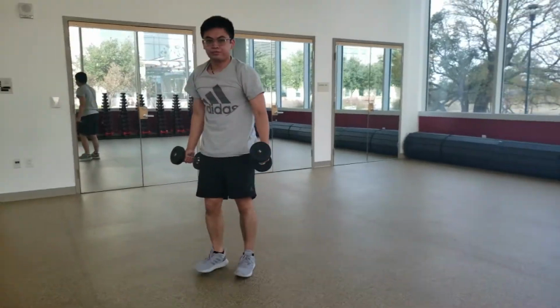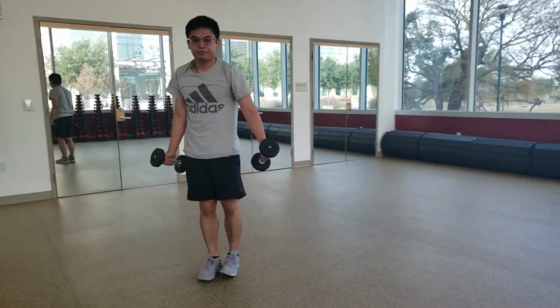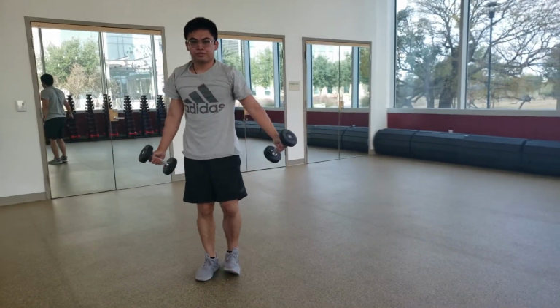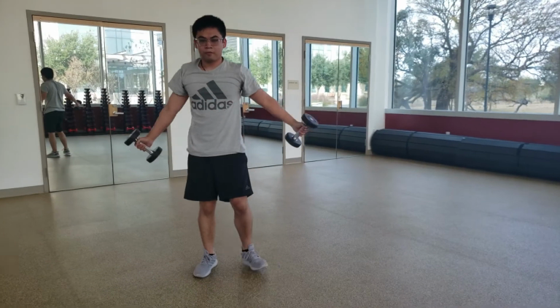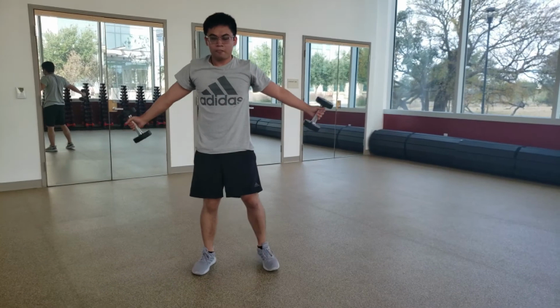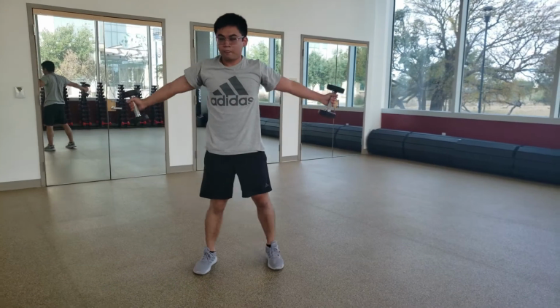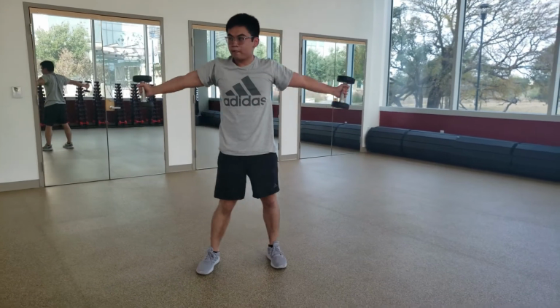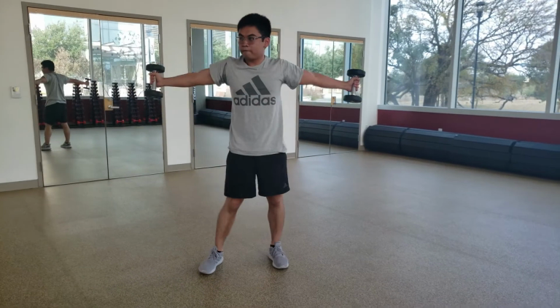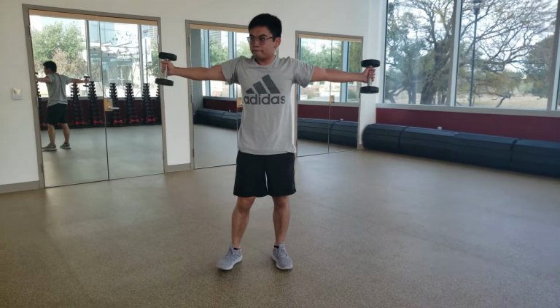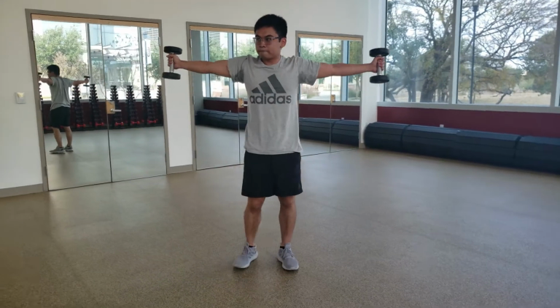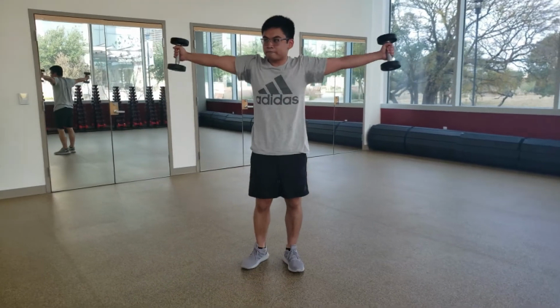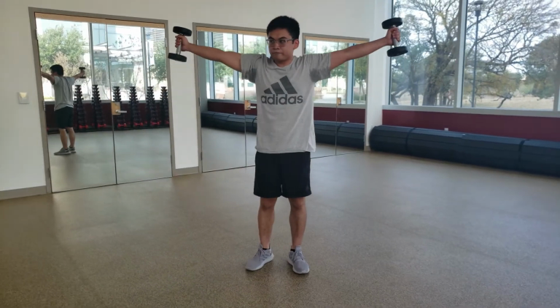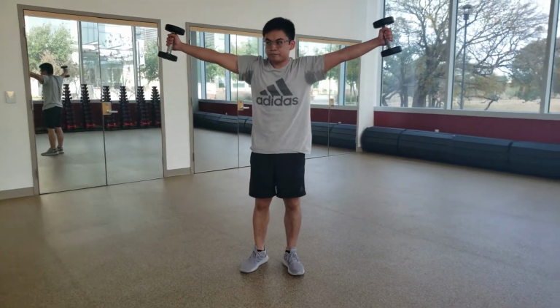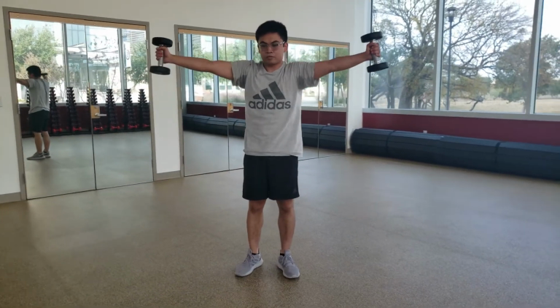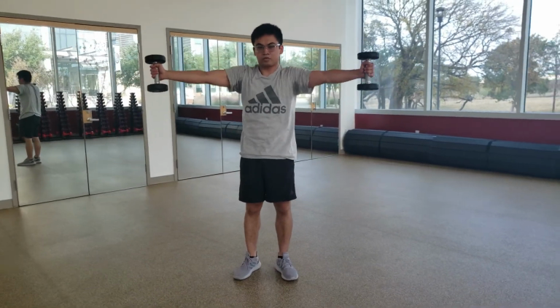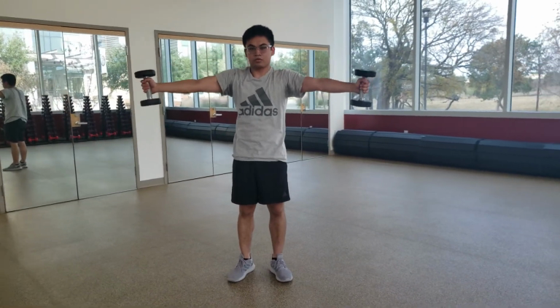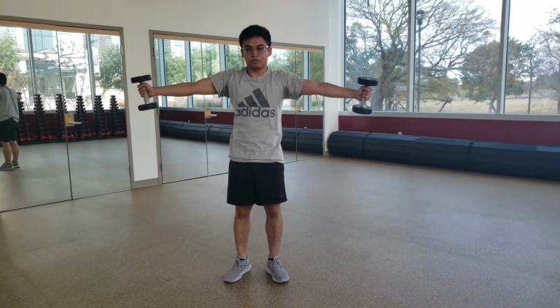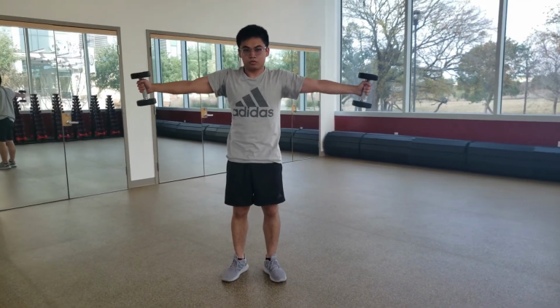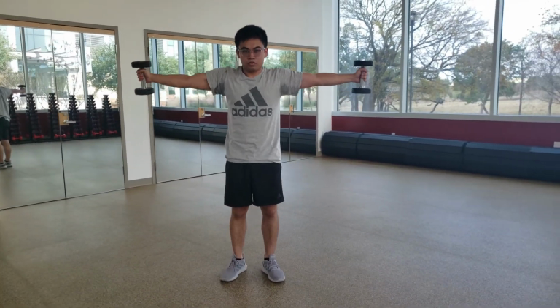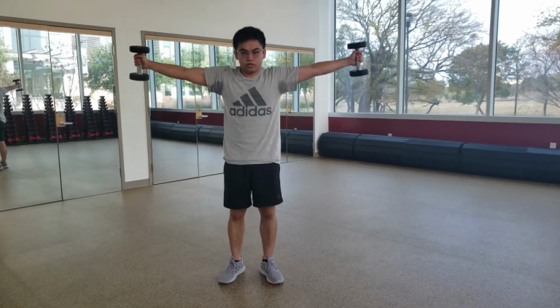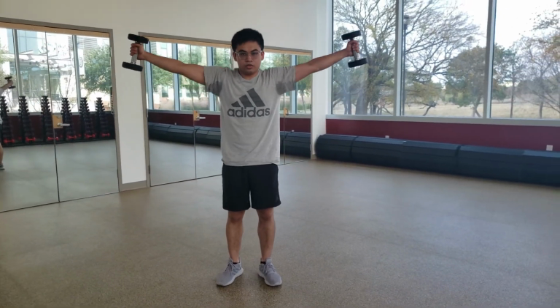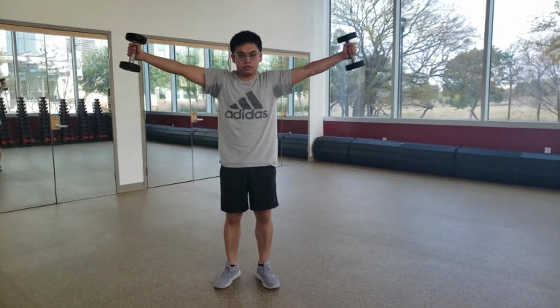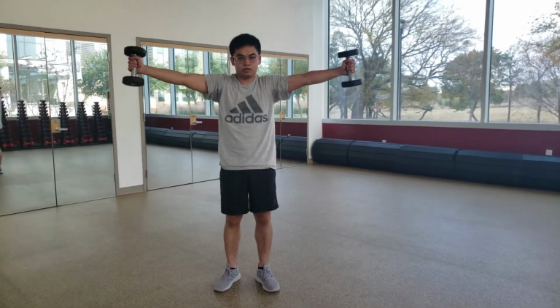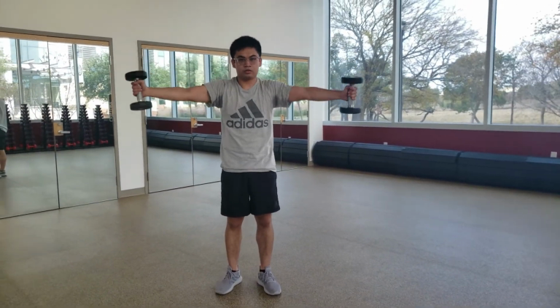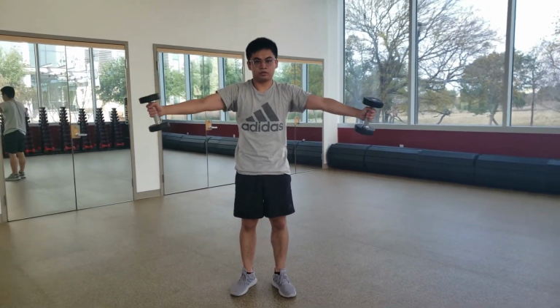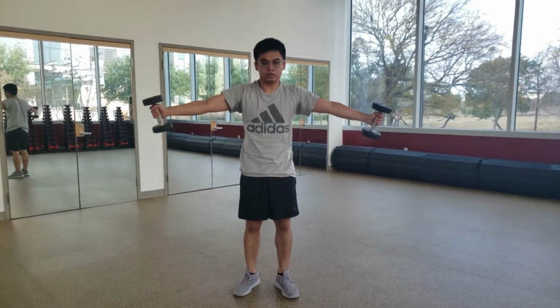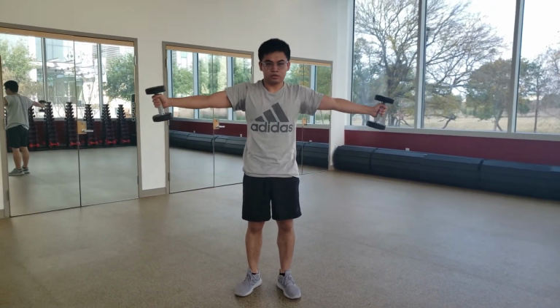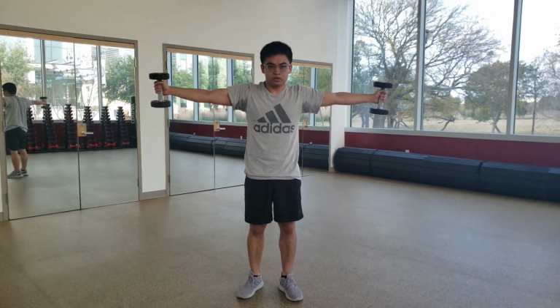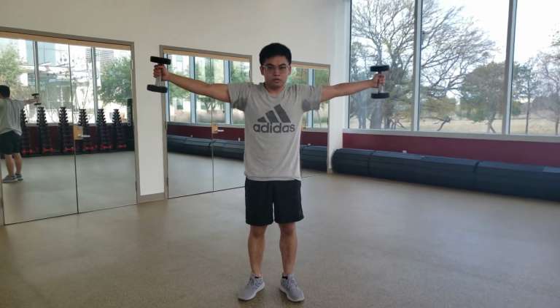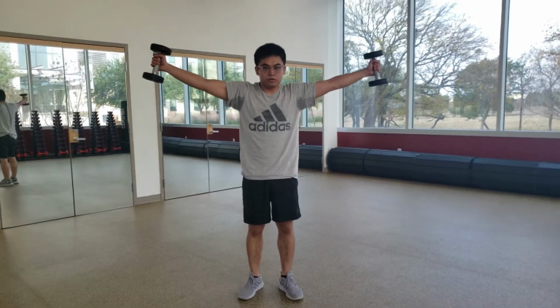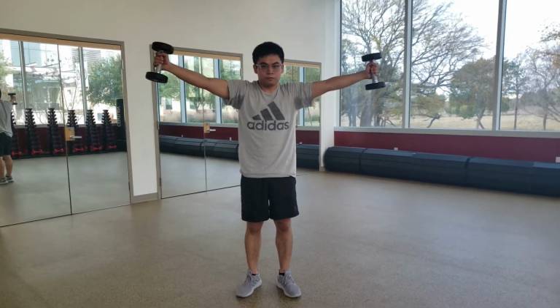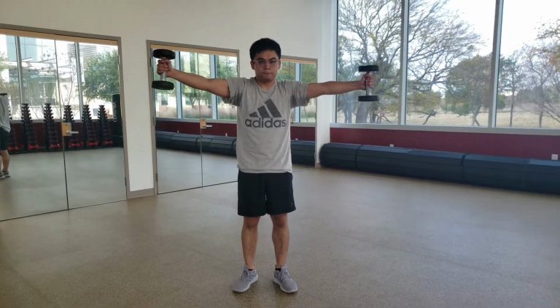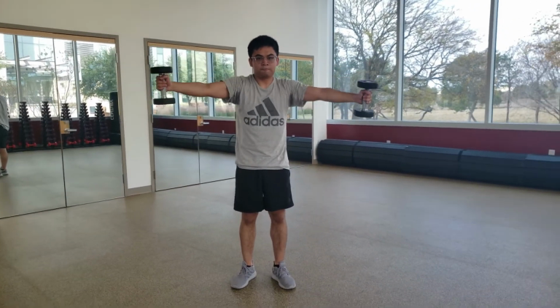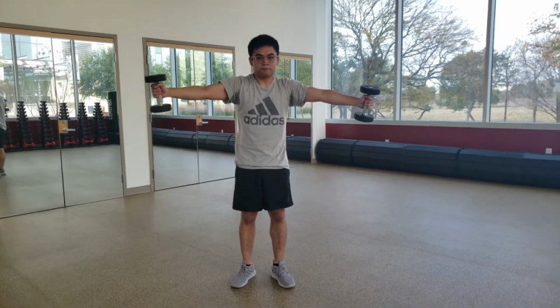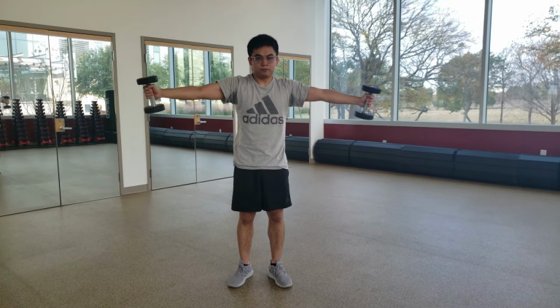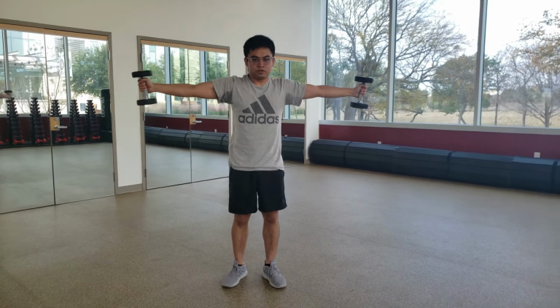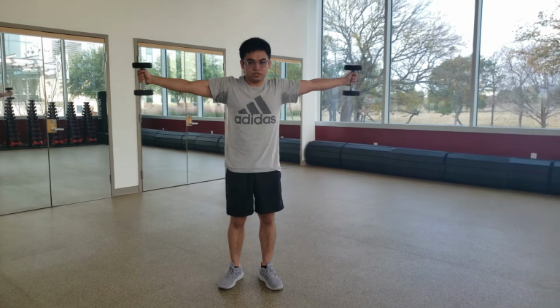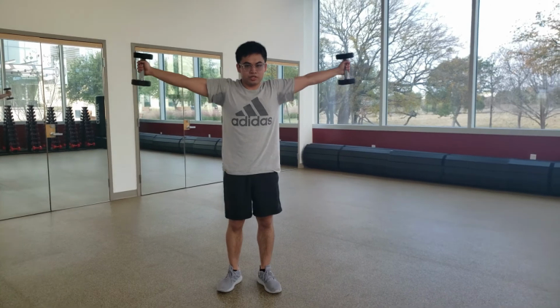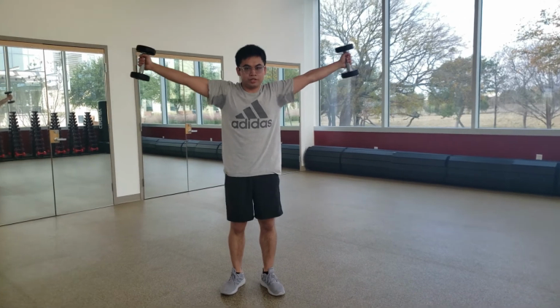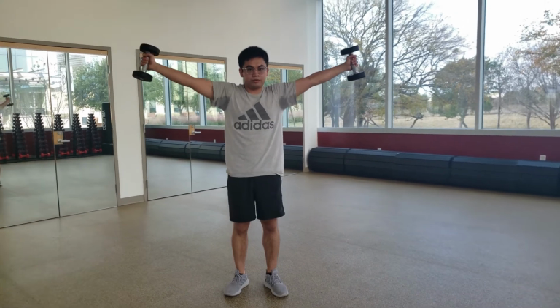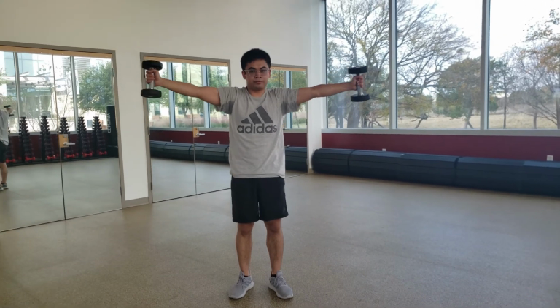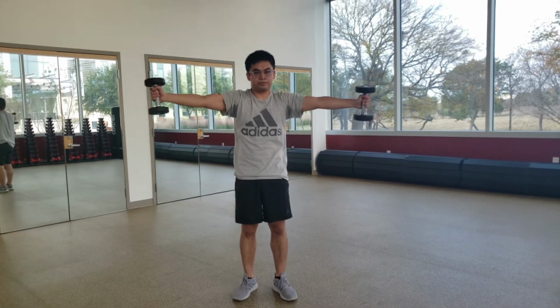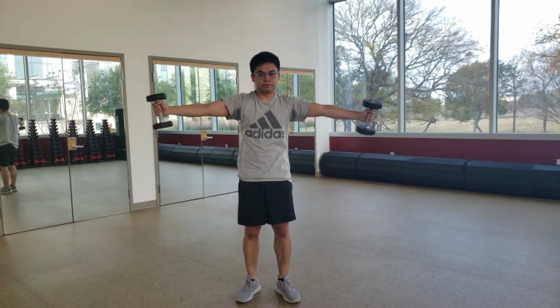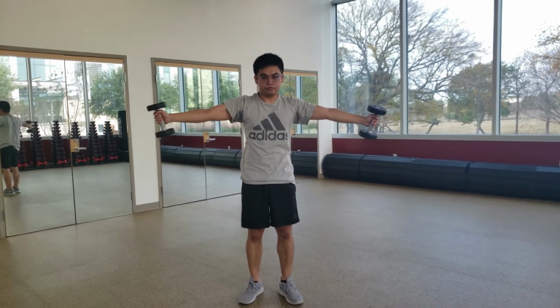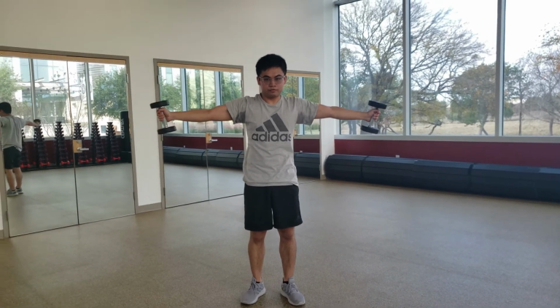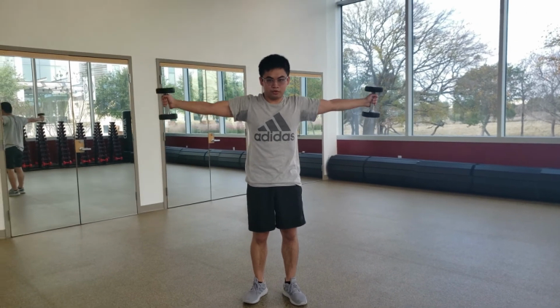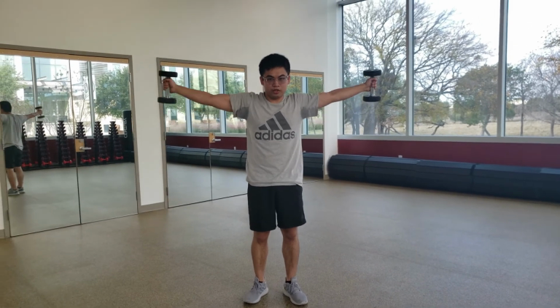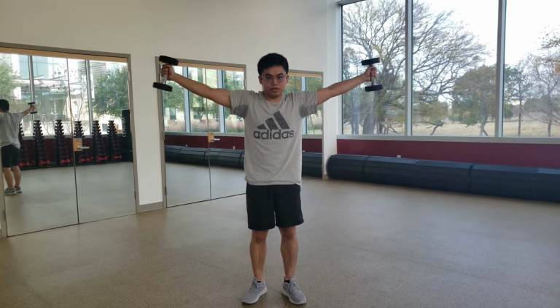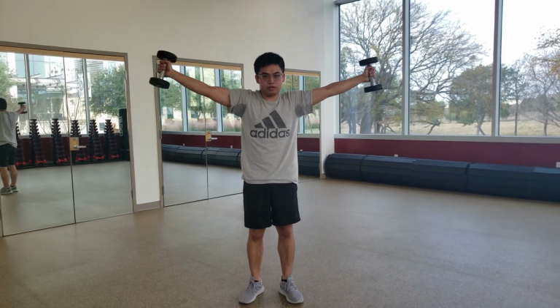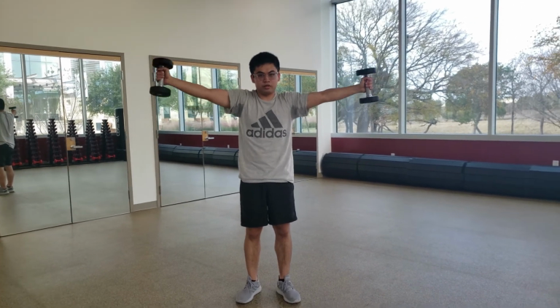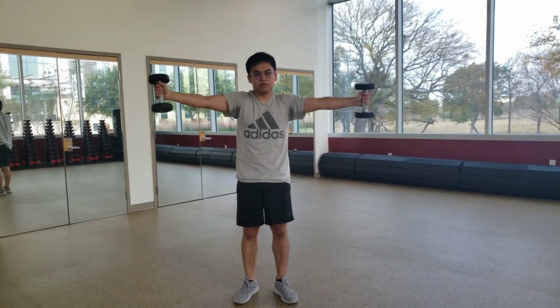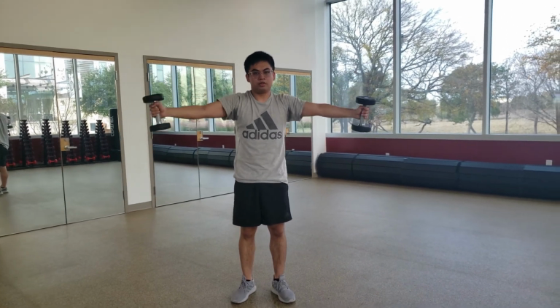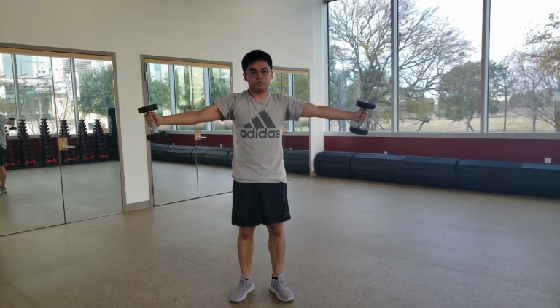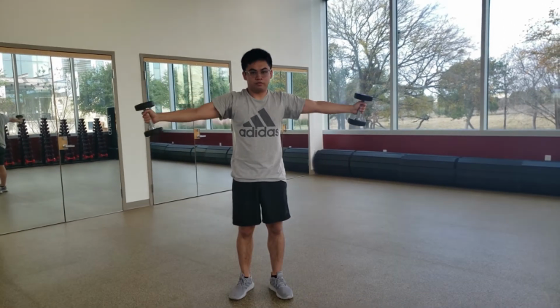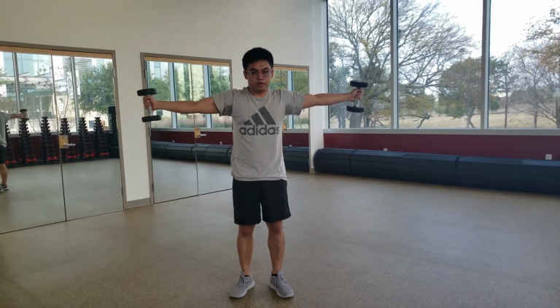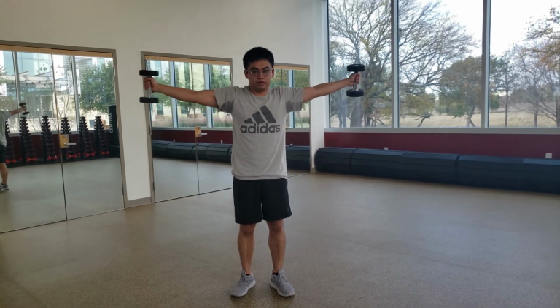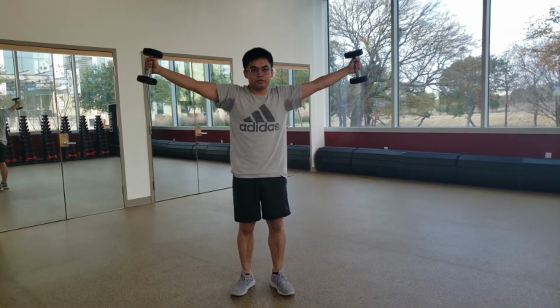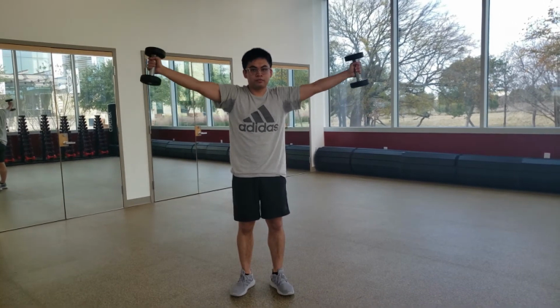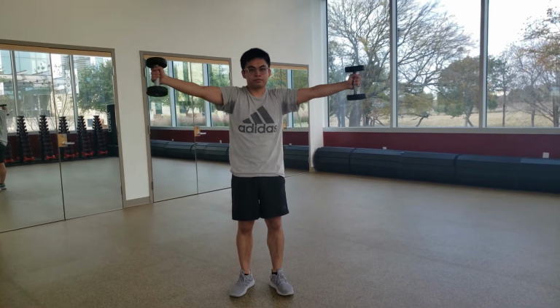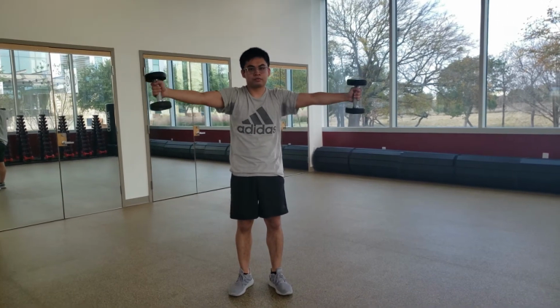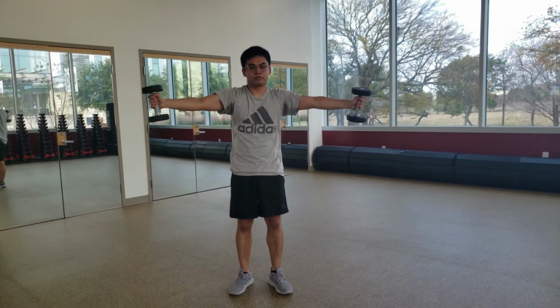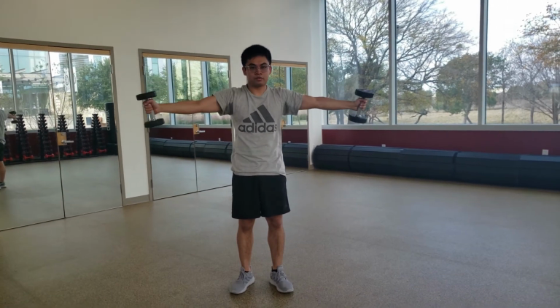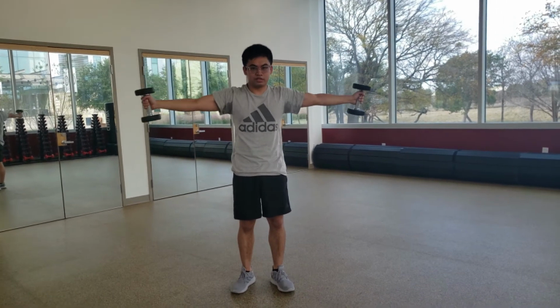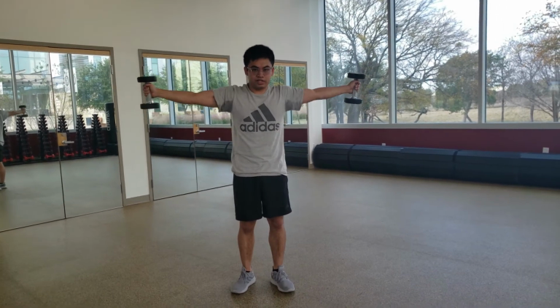After knuckle push-ups, we're going to go straight into arm circles. For this workout, you want to have your arms extended and straight and start moving your arms in a circle.